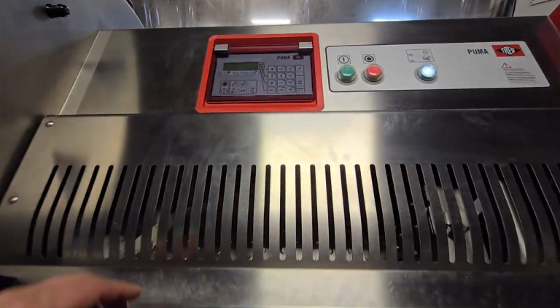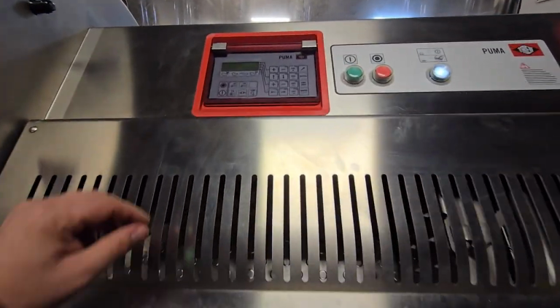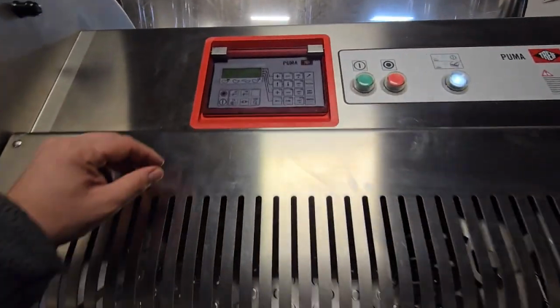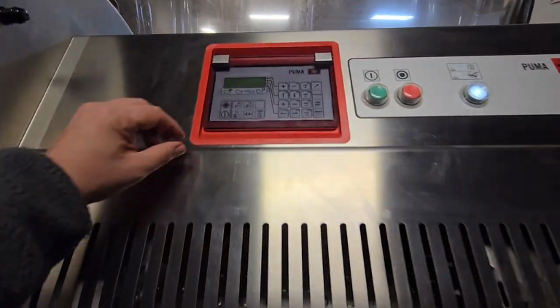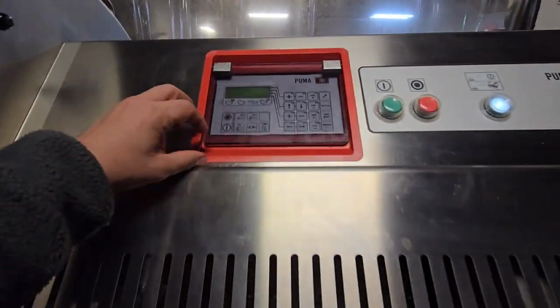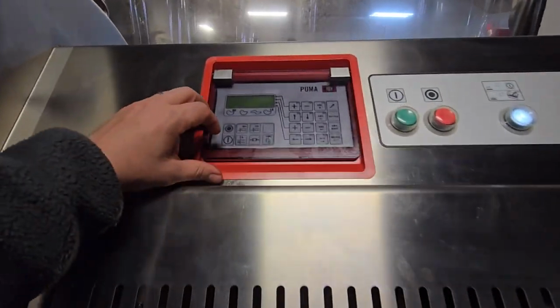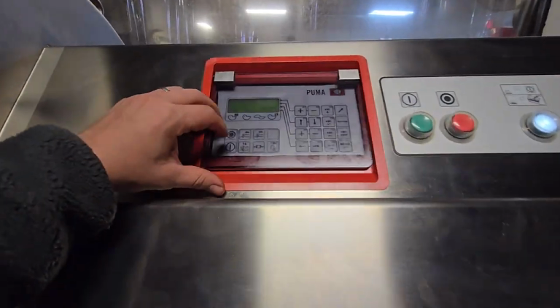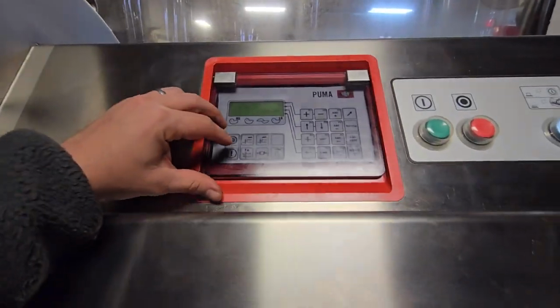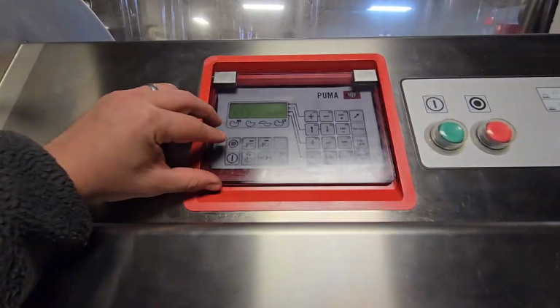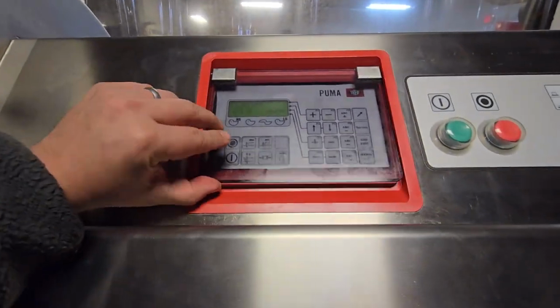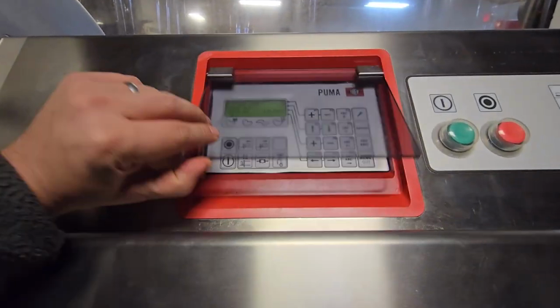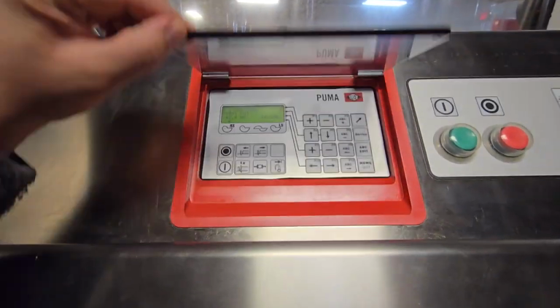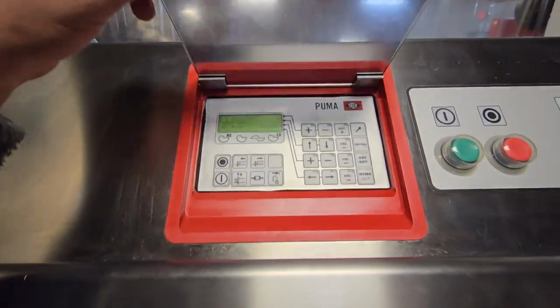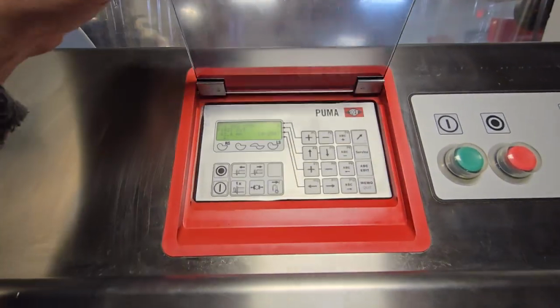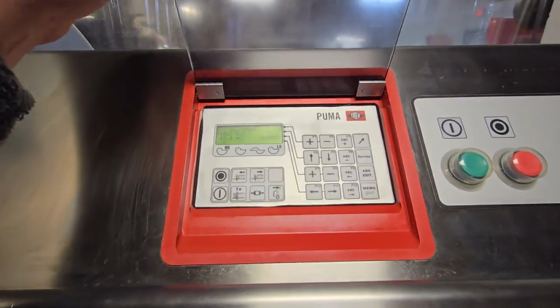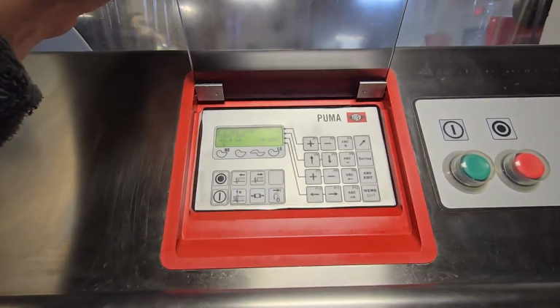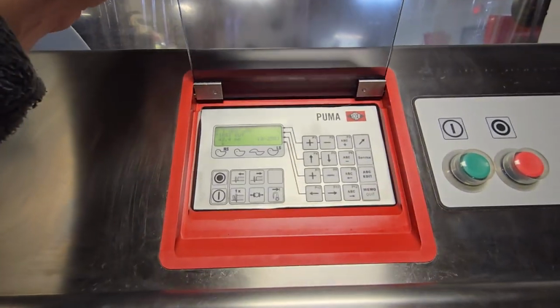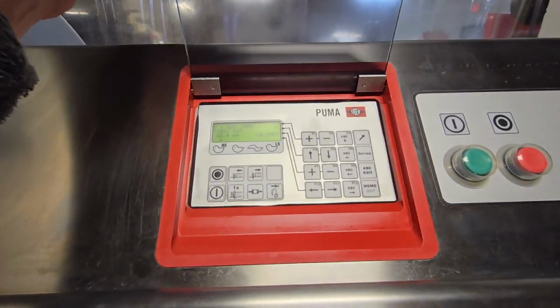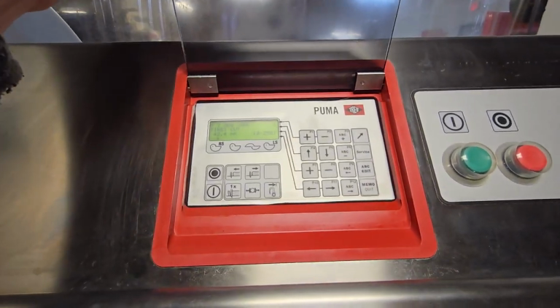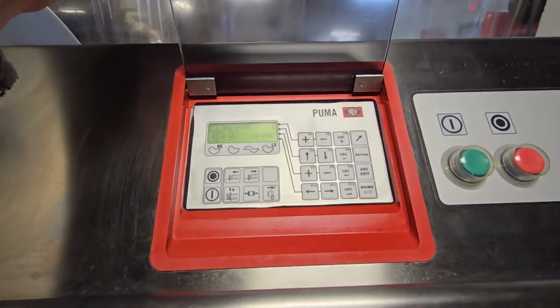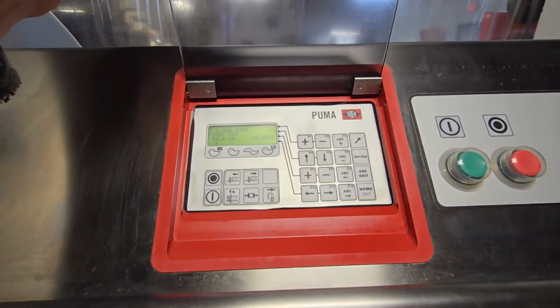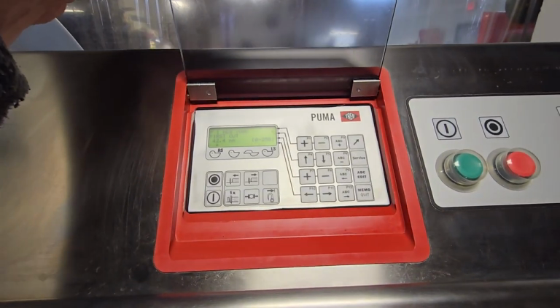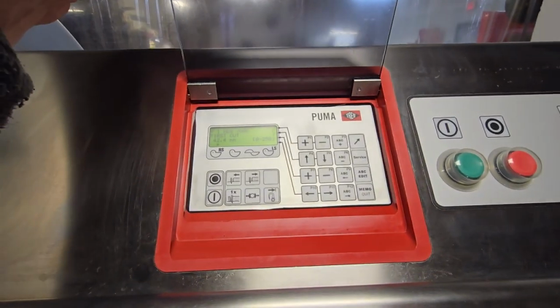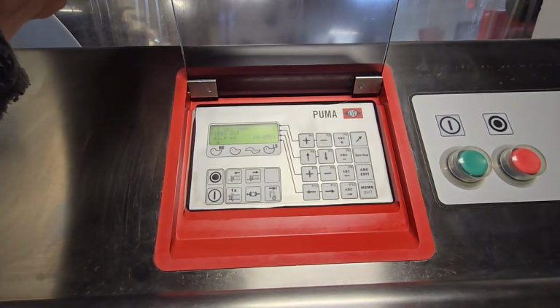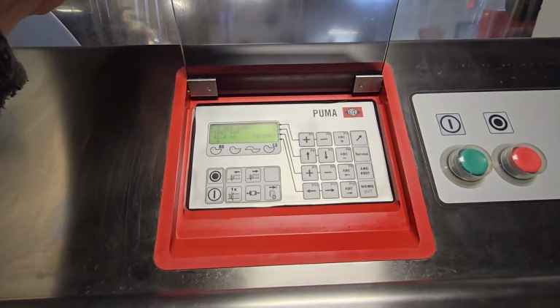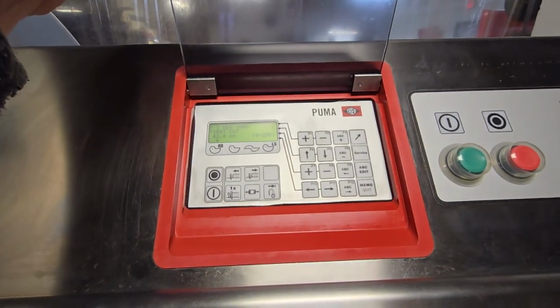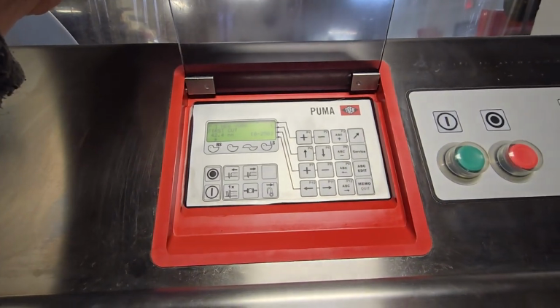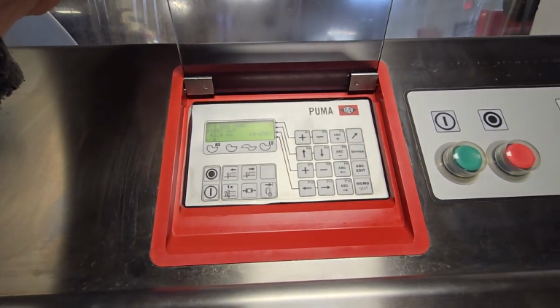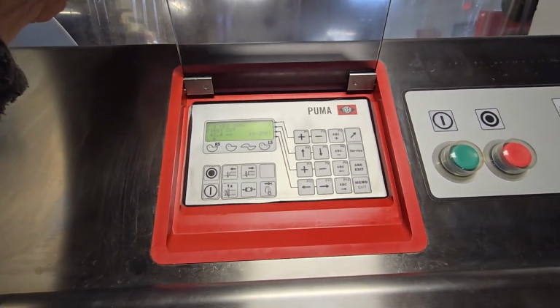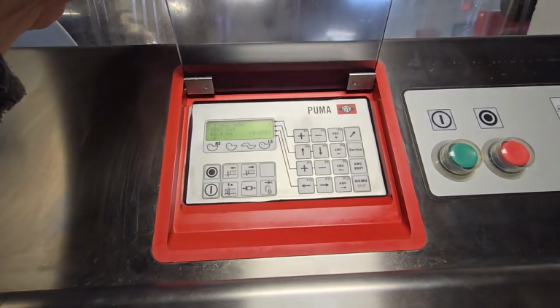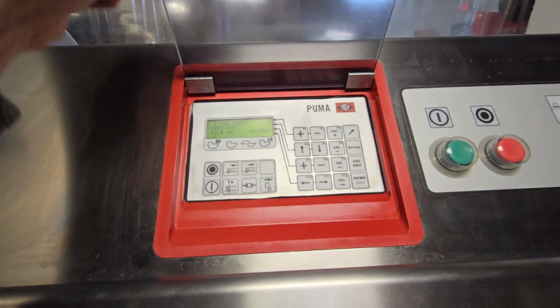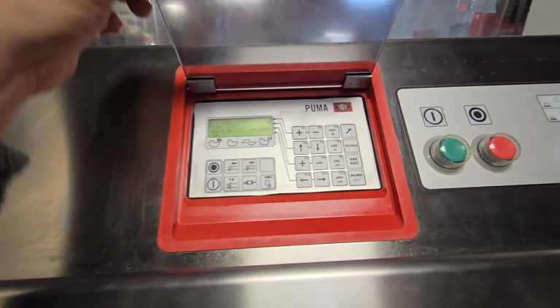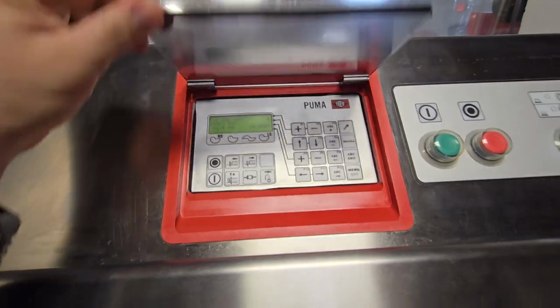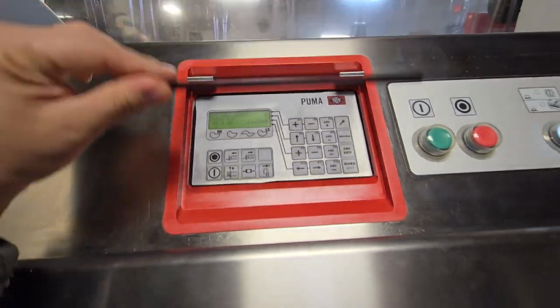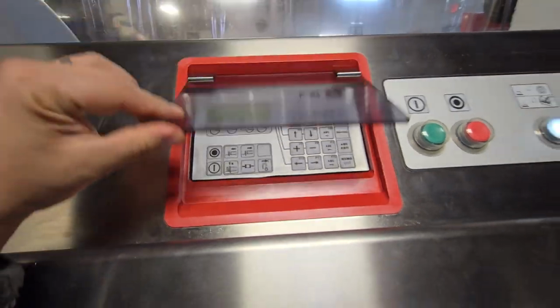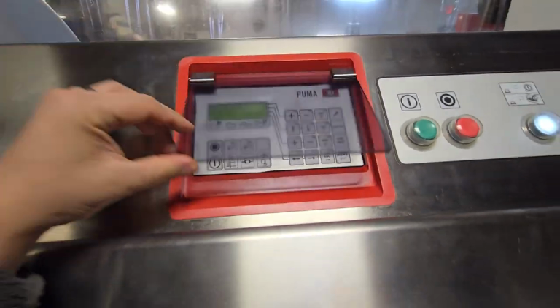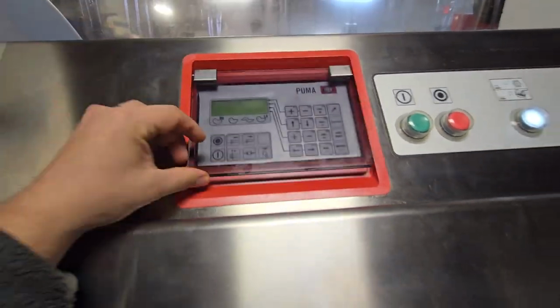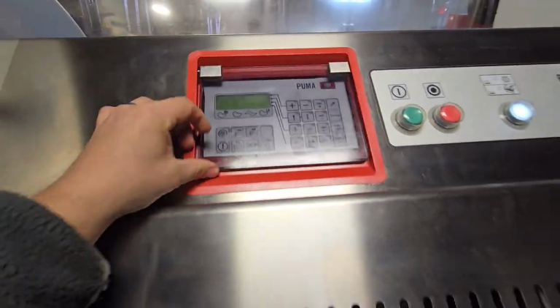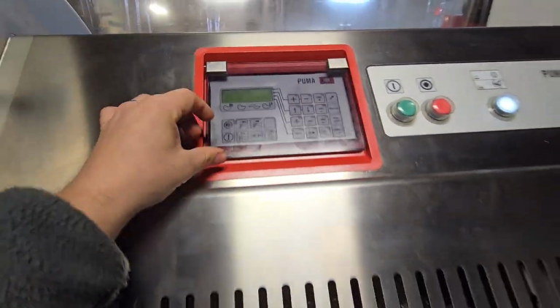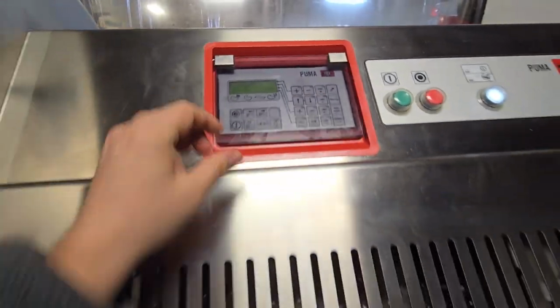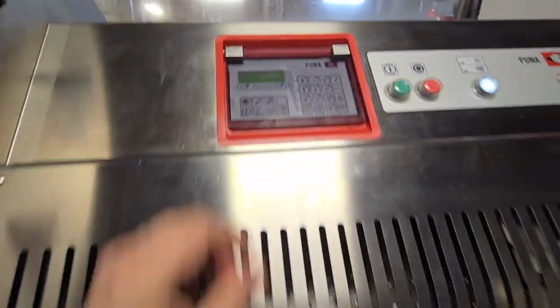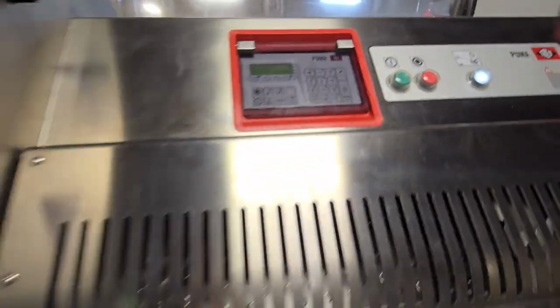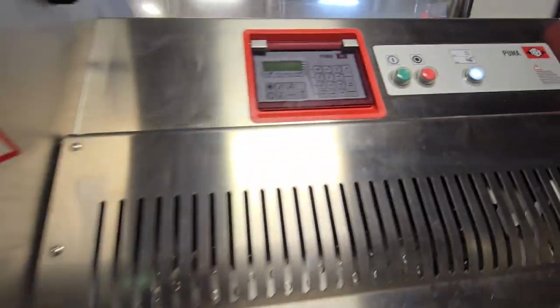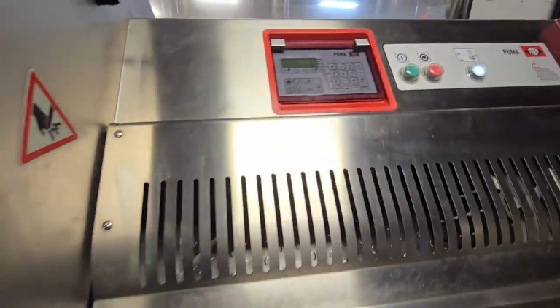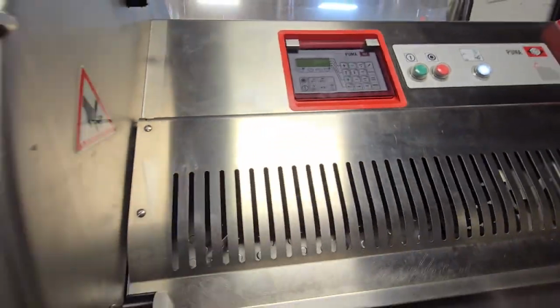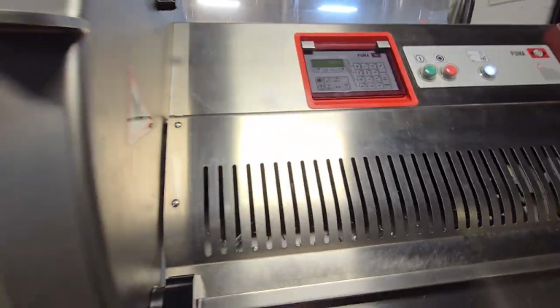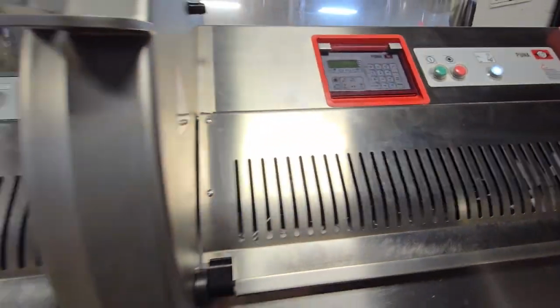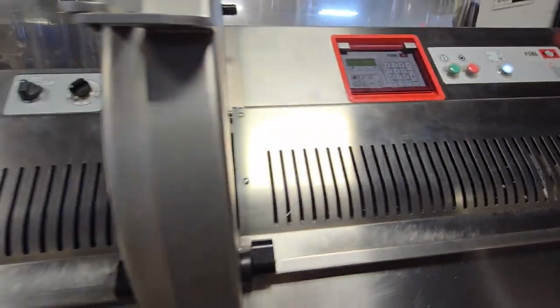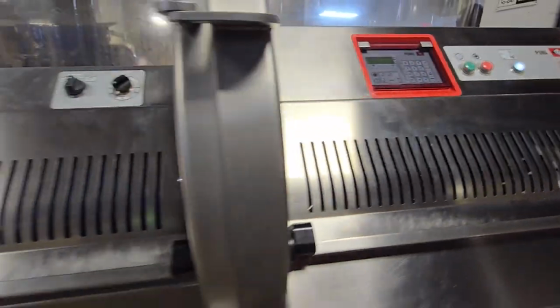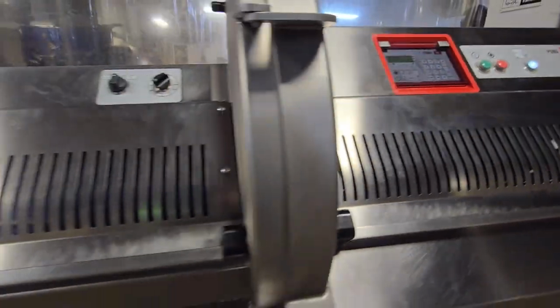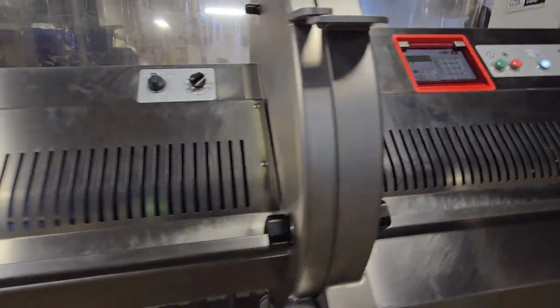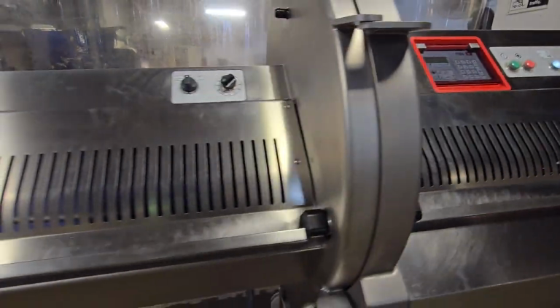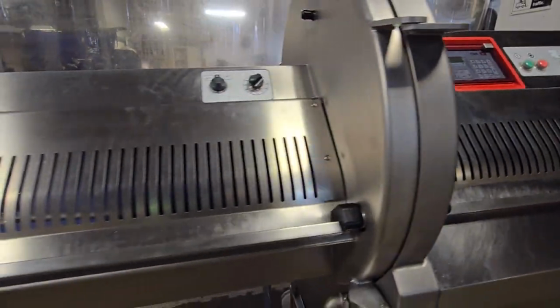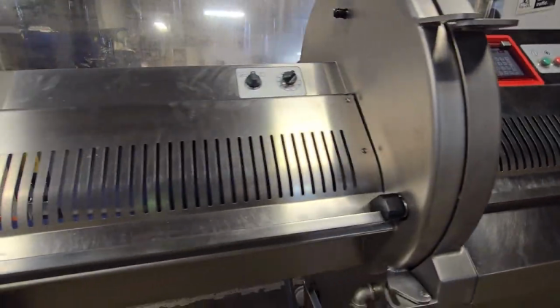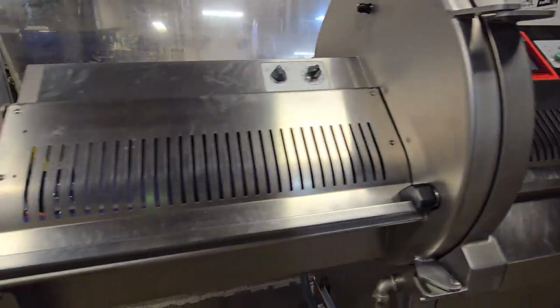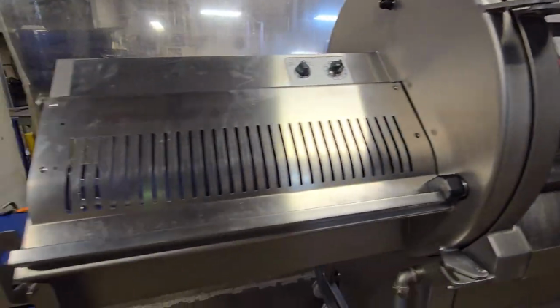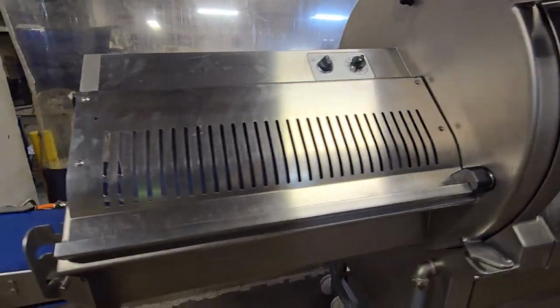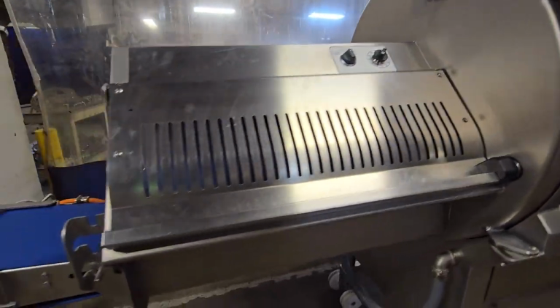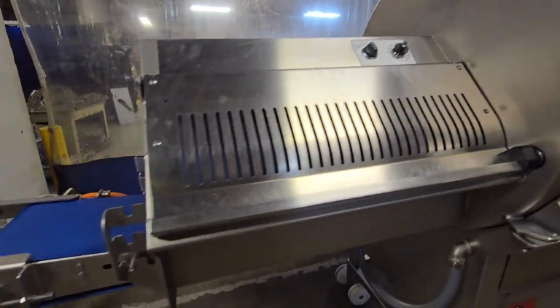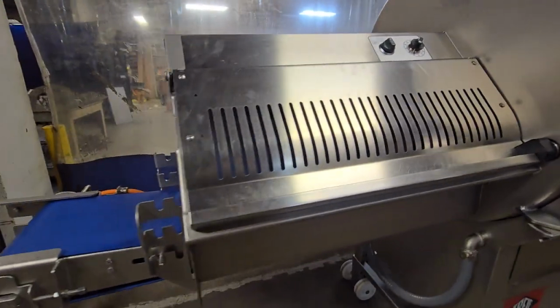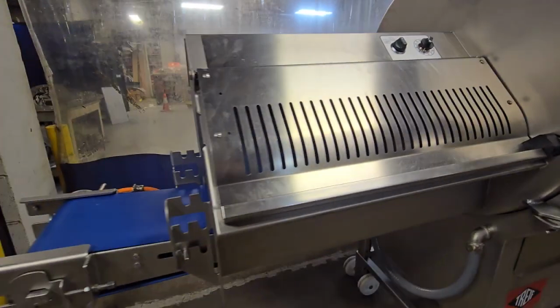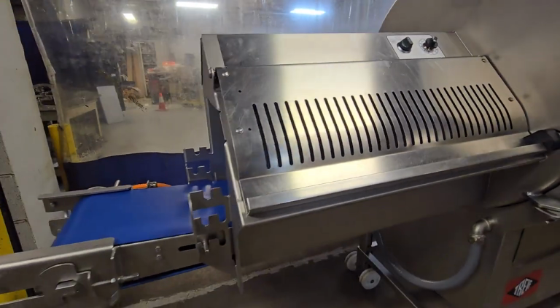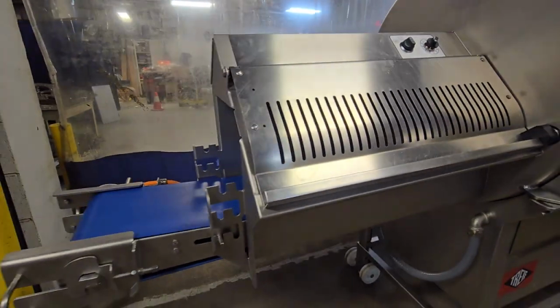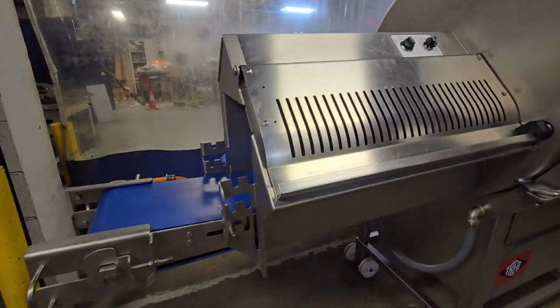You'll see this is a programmable display here and exit conveyor.